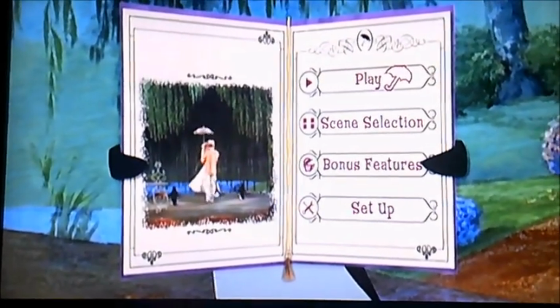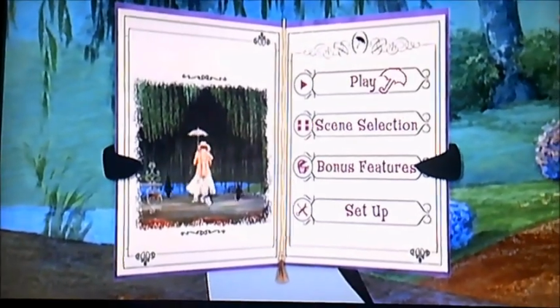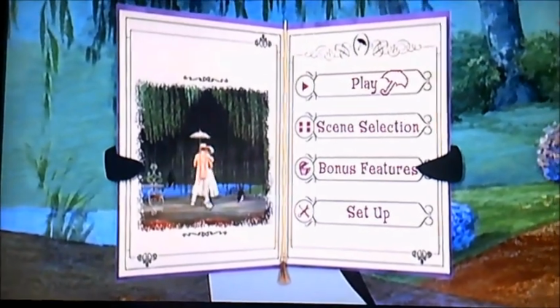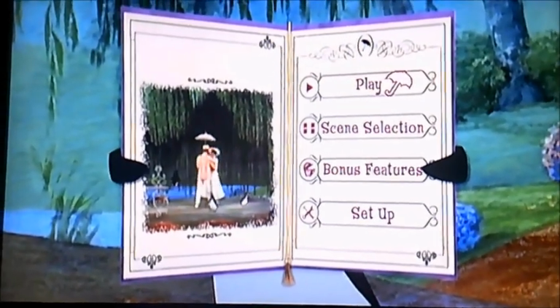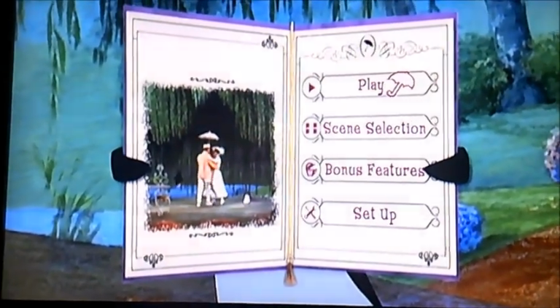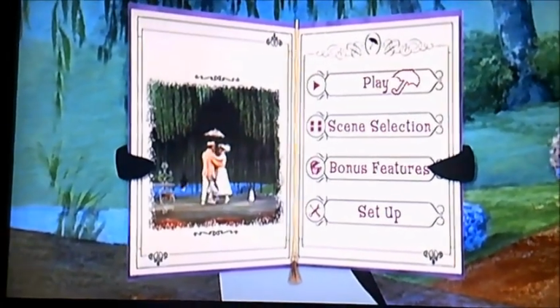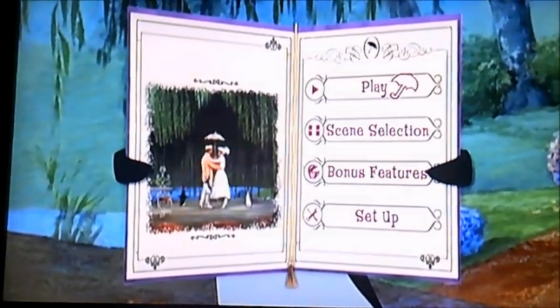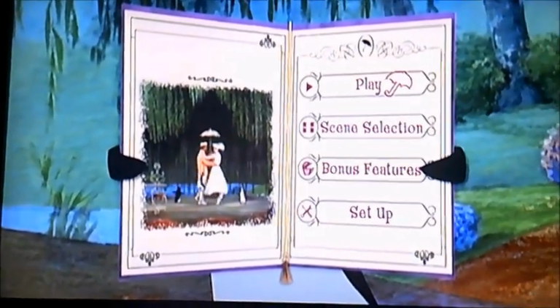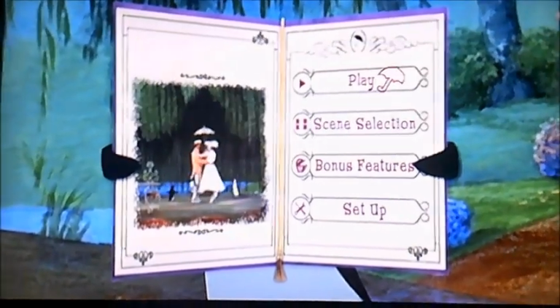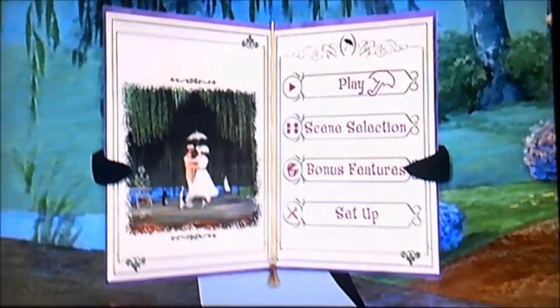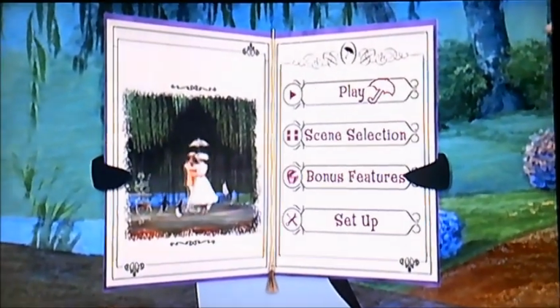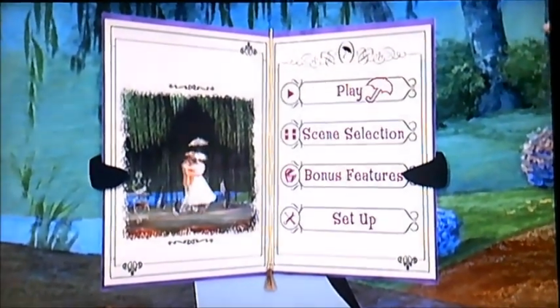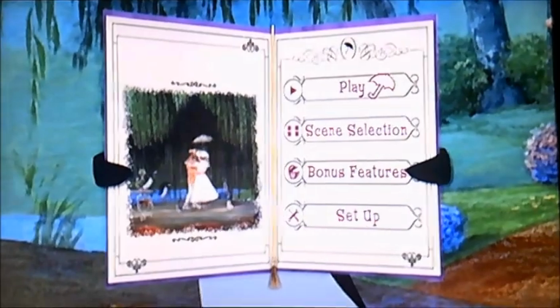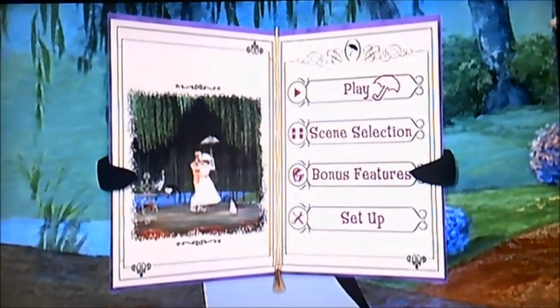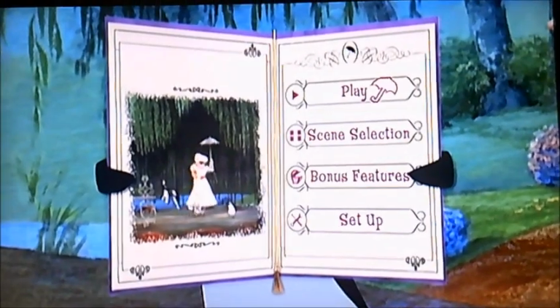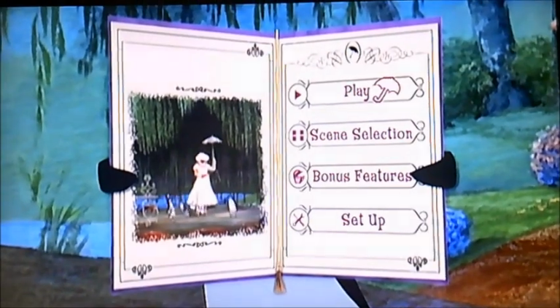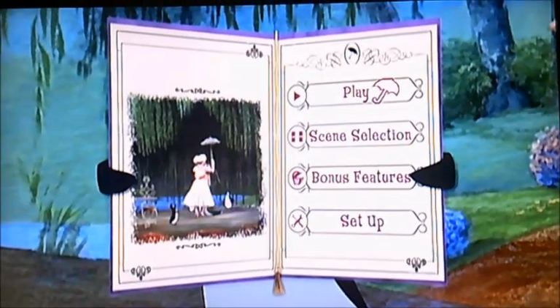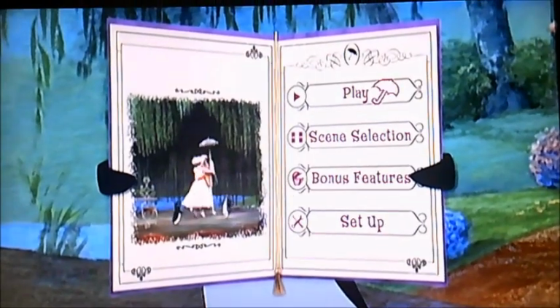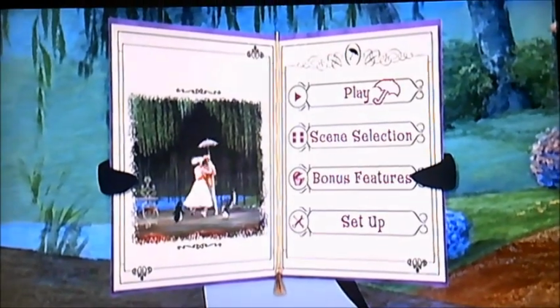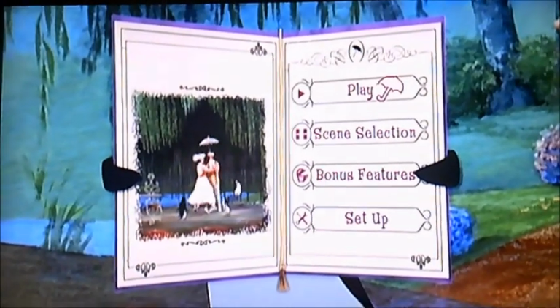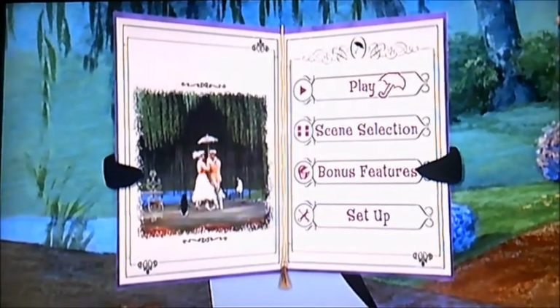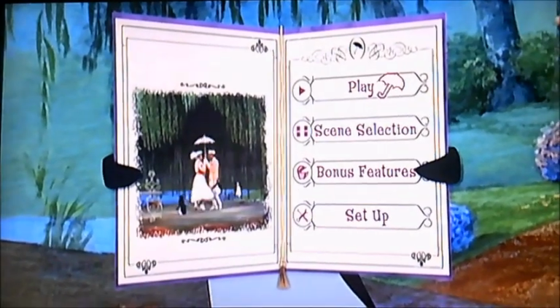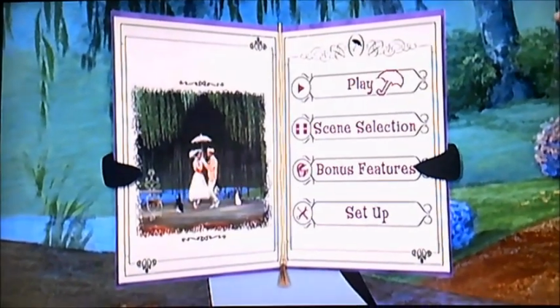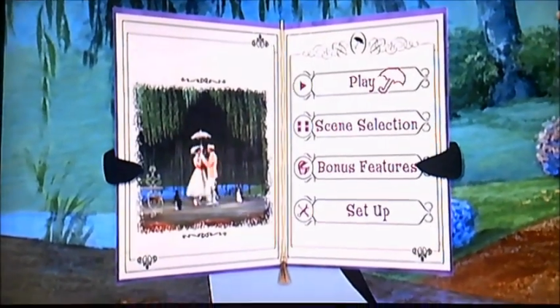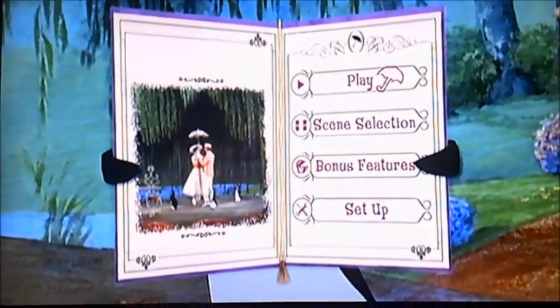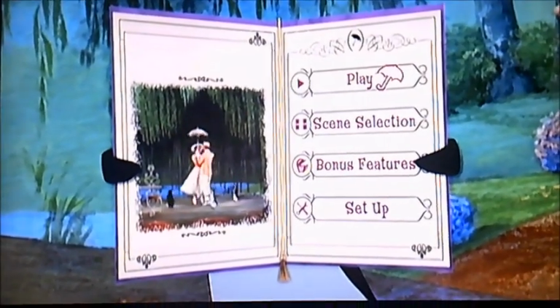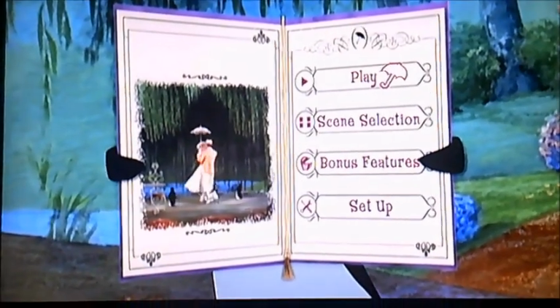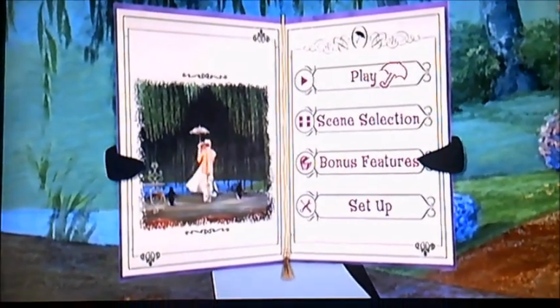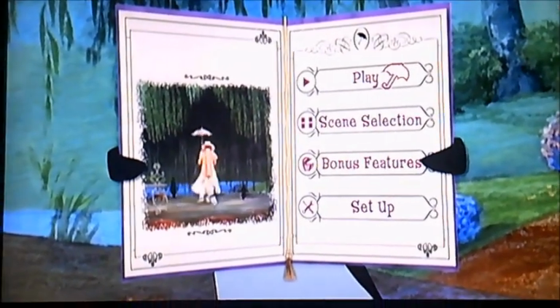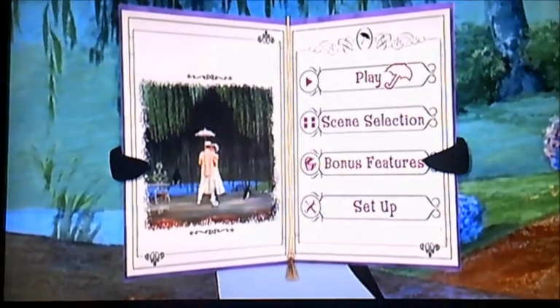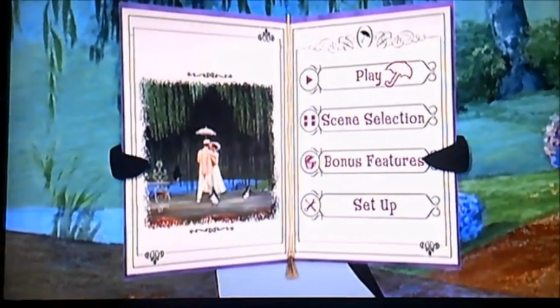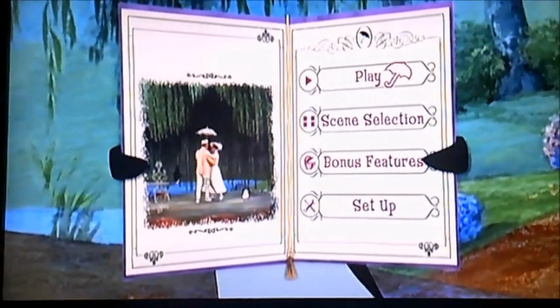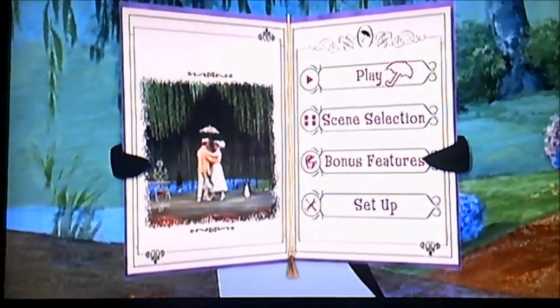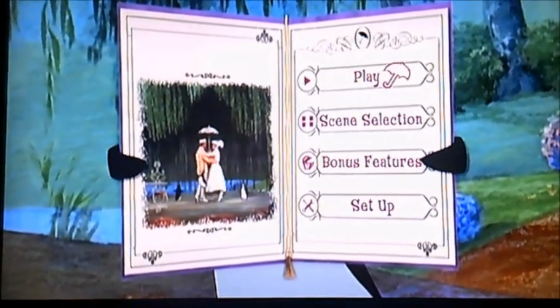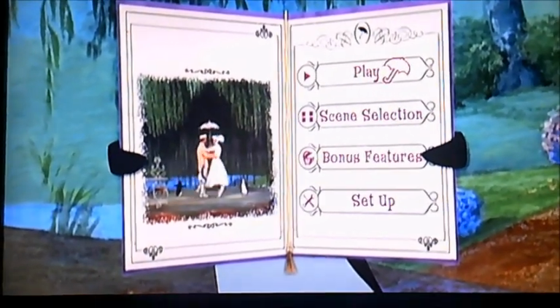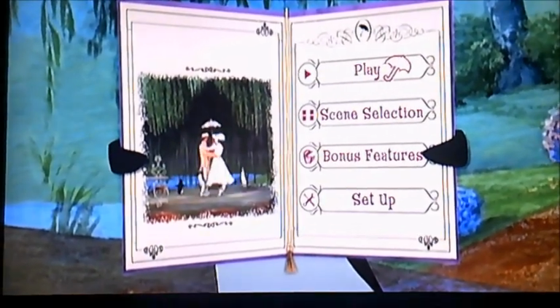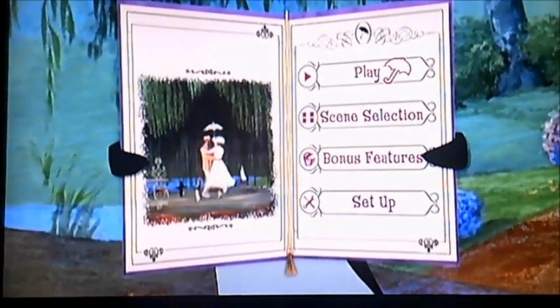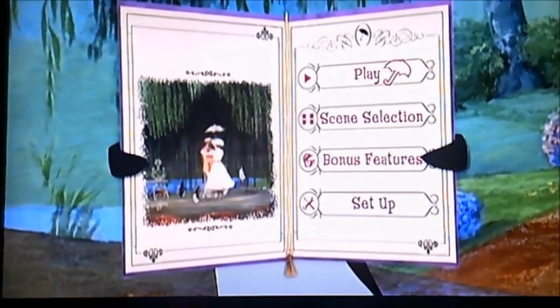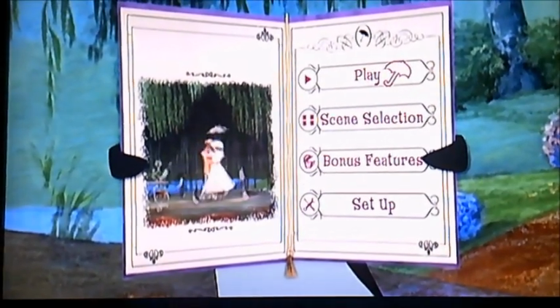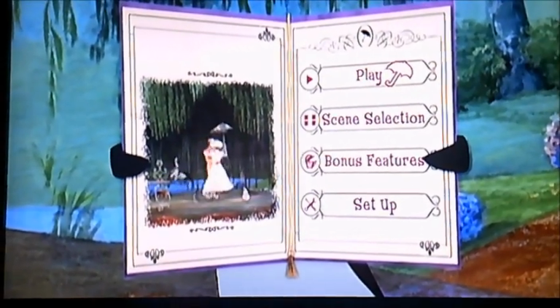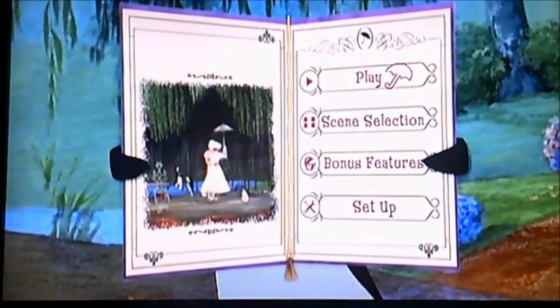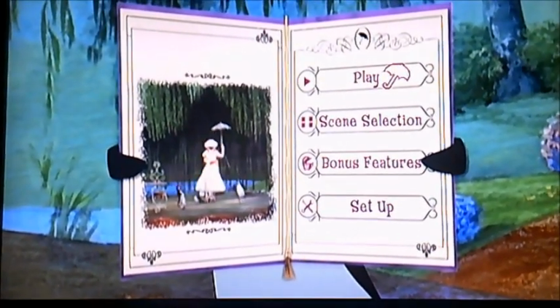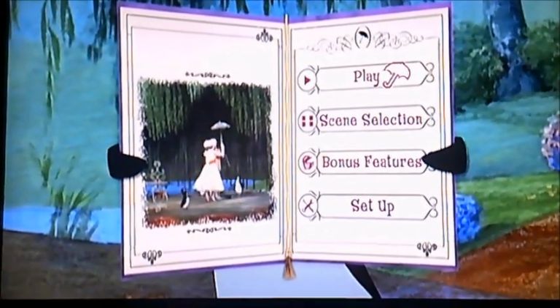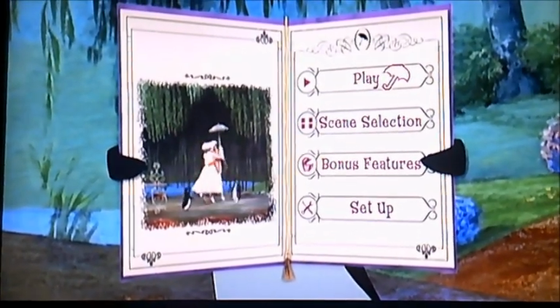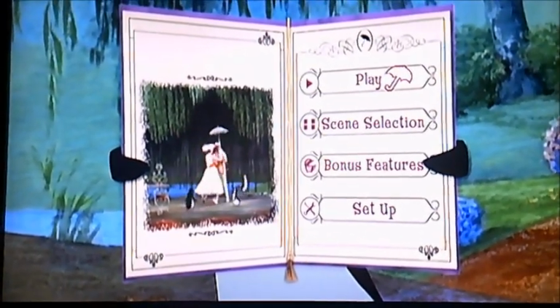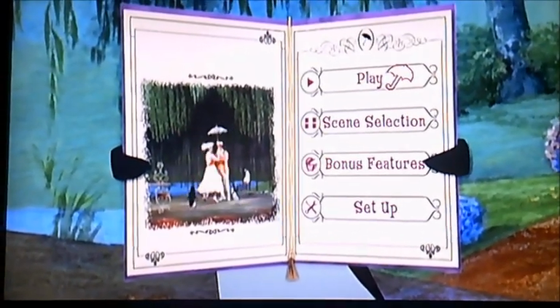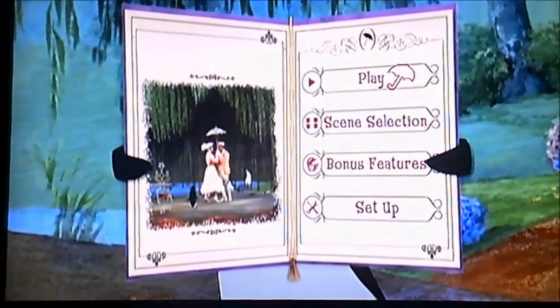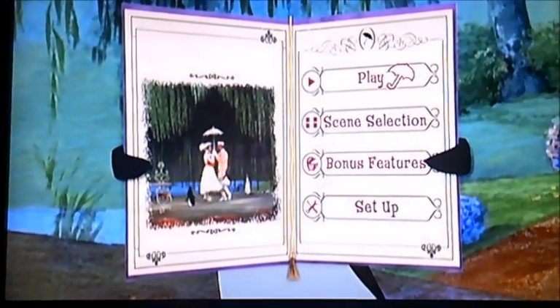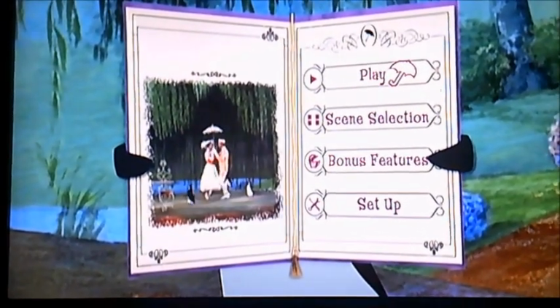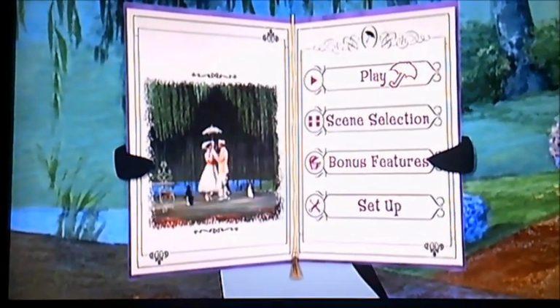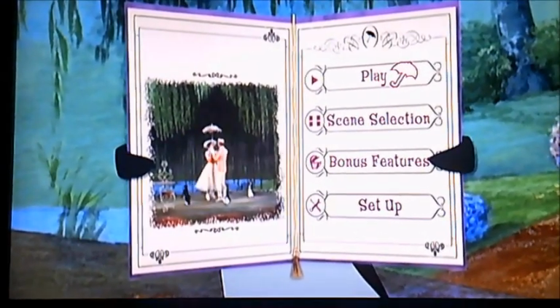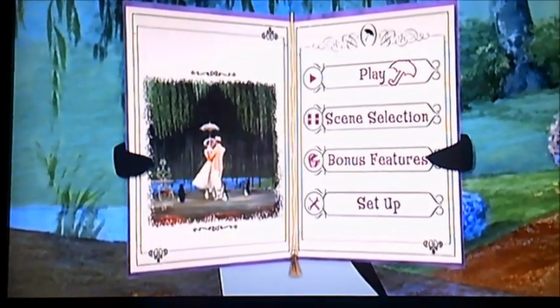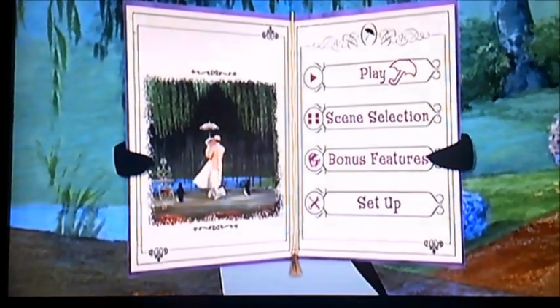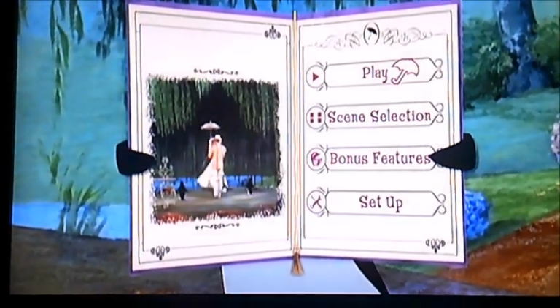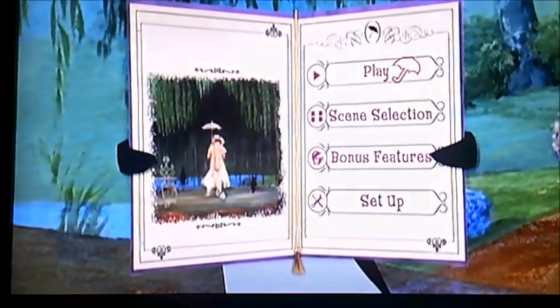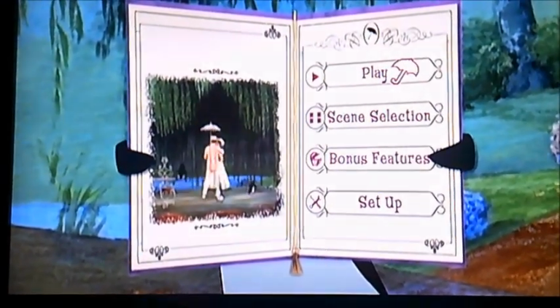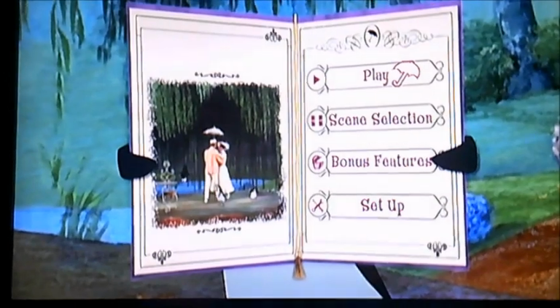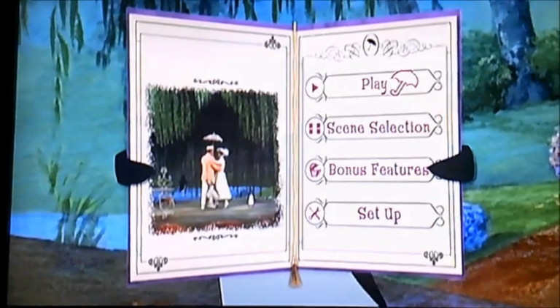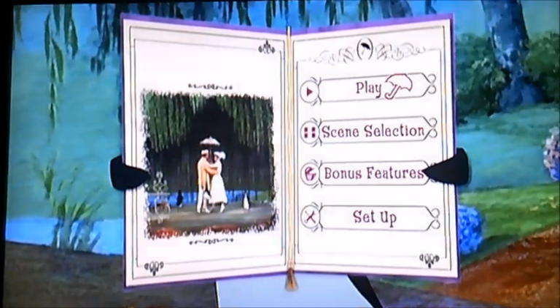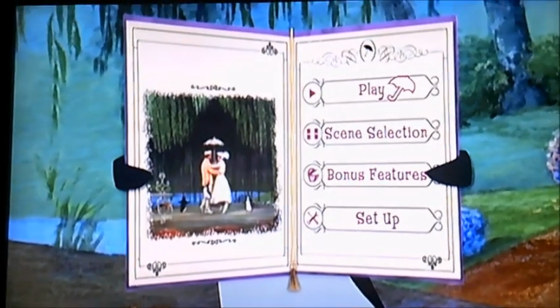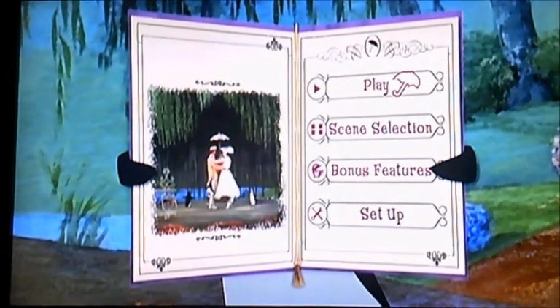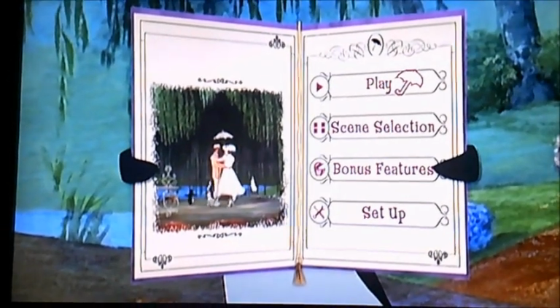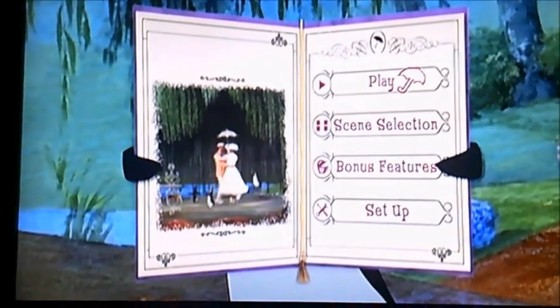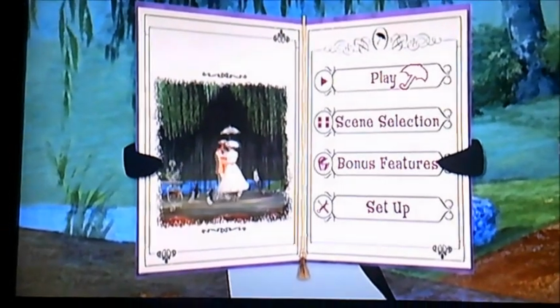And of course this is Disc 1, just to let you know. And this is also another request video for Marcus Miller who wants to see it.